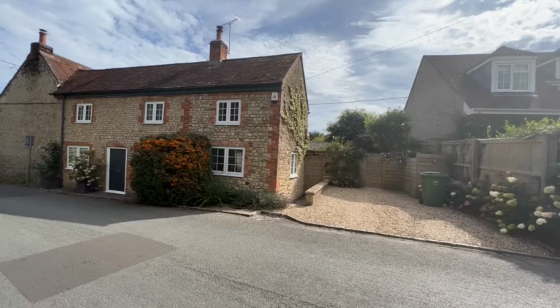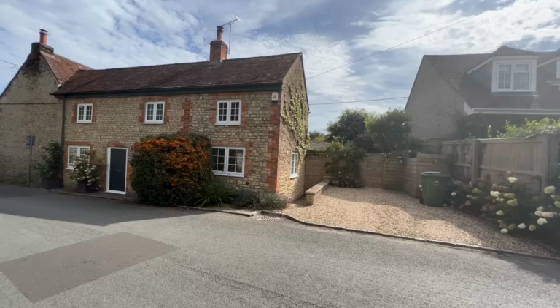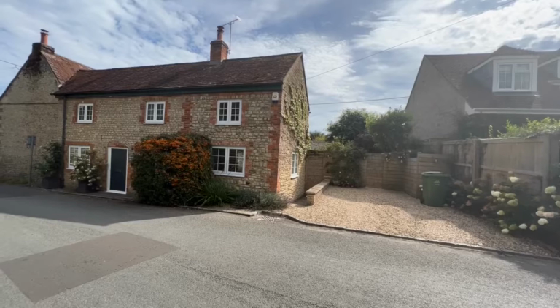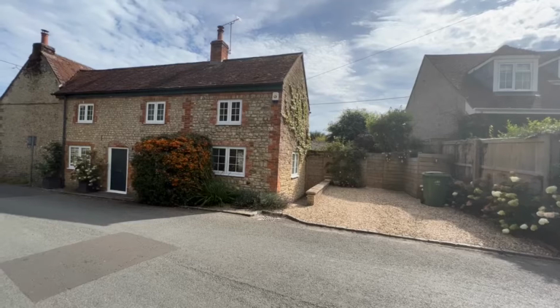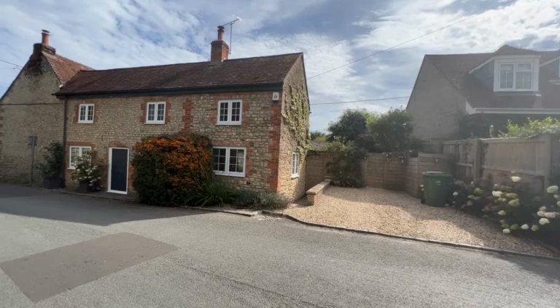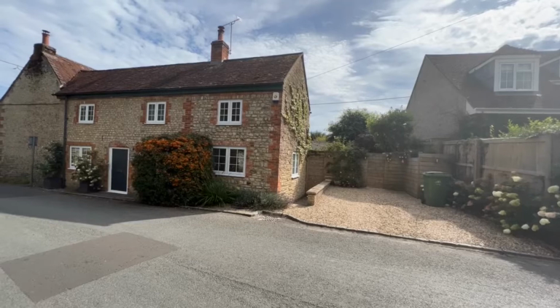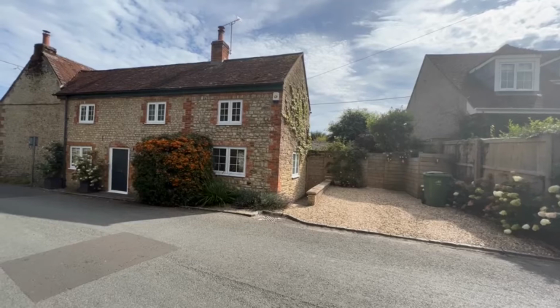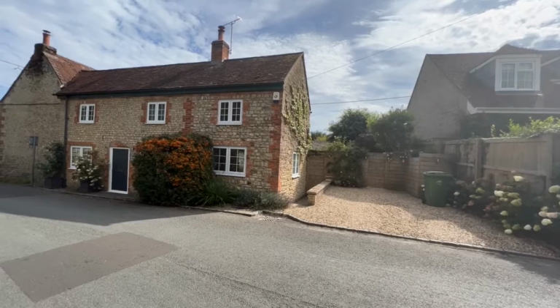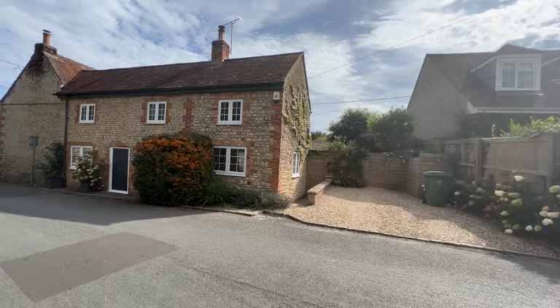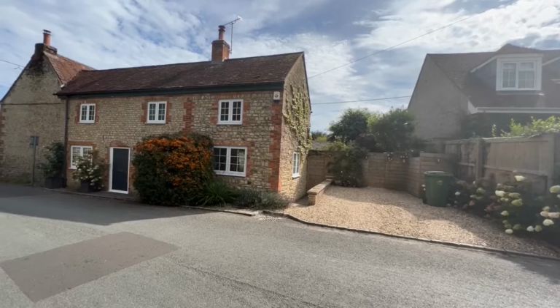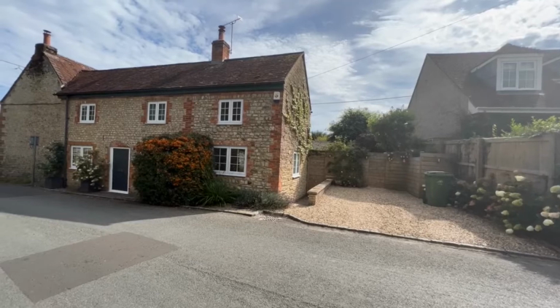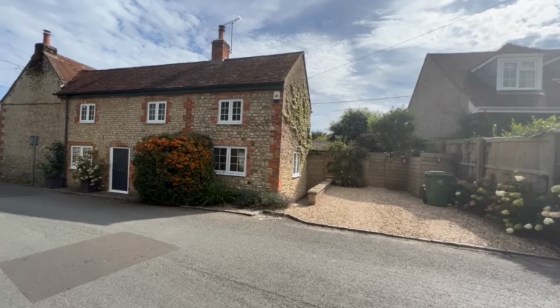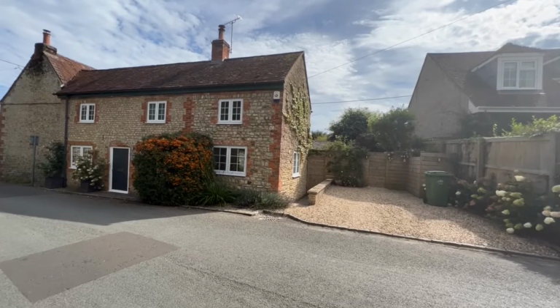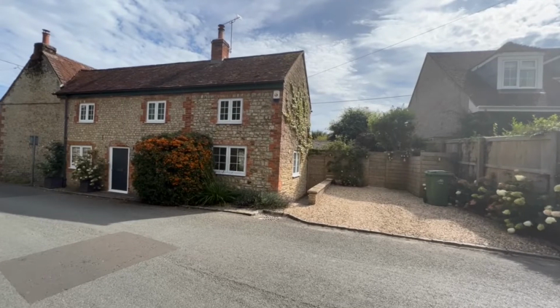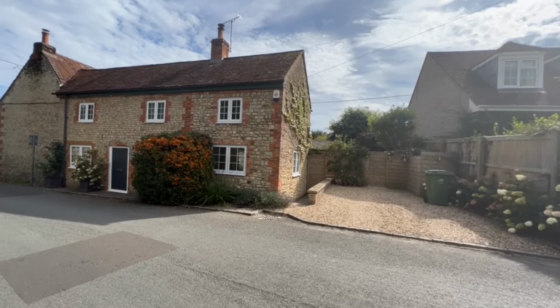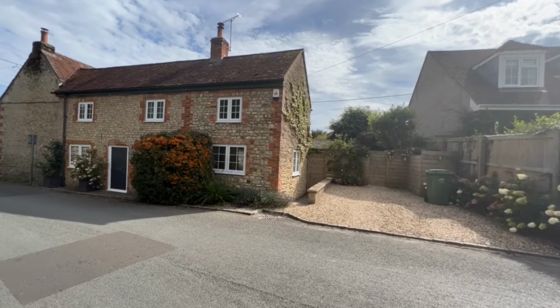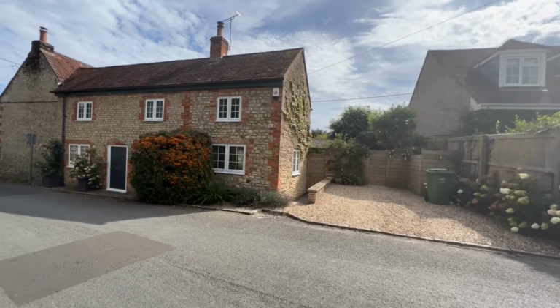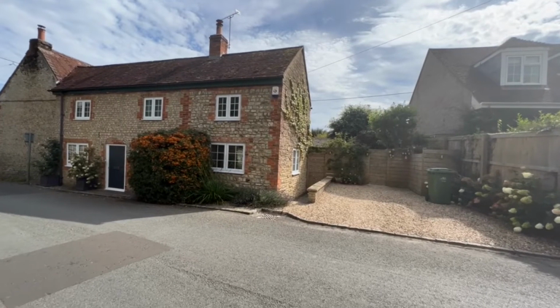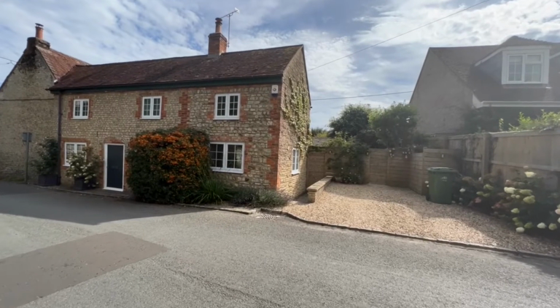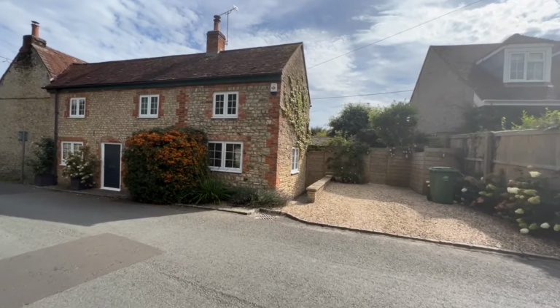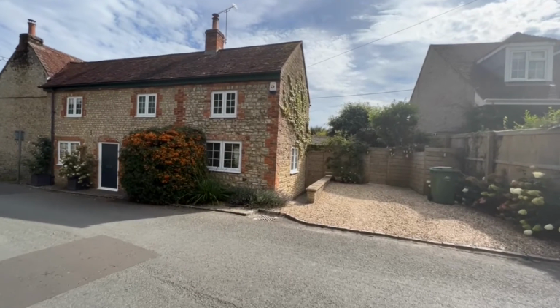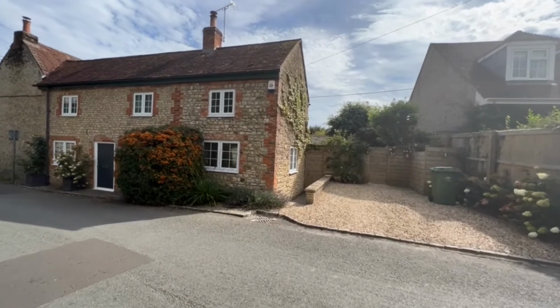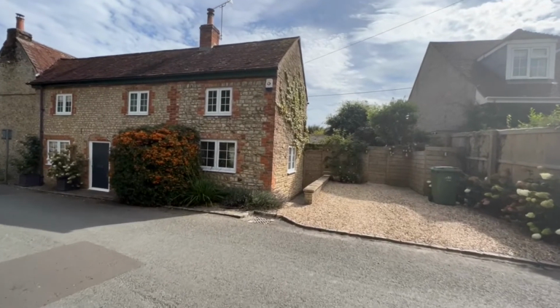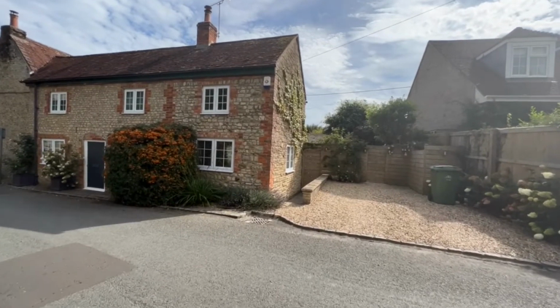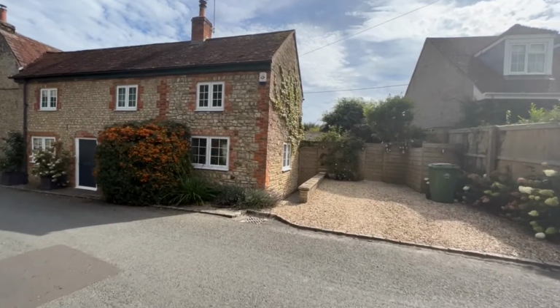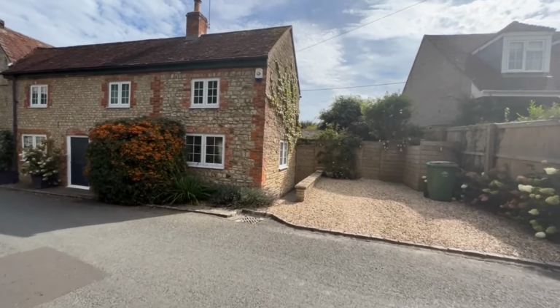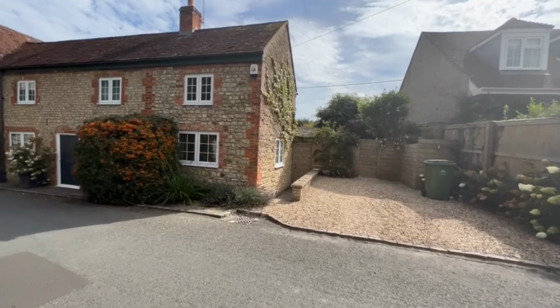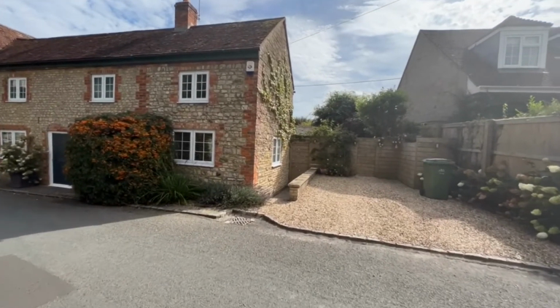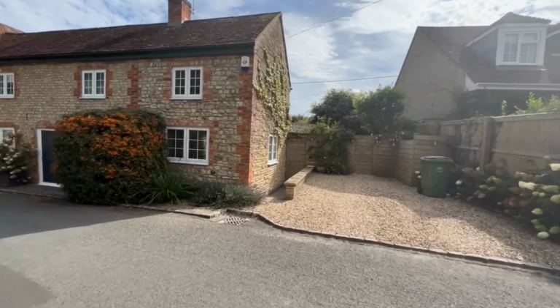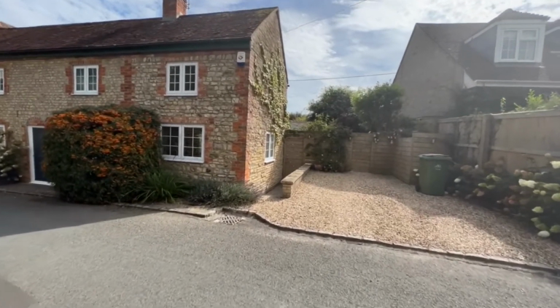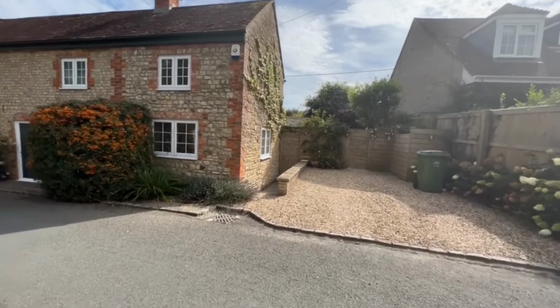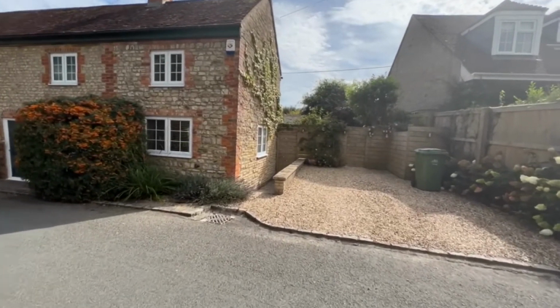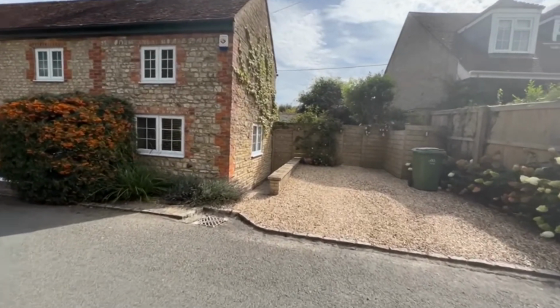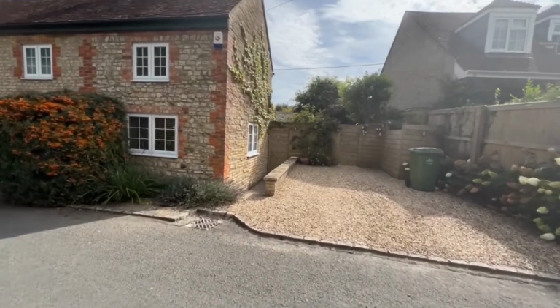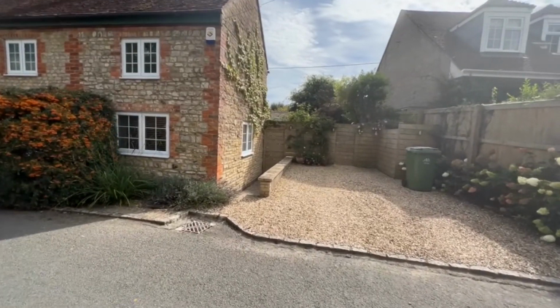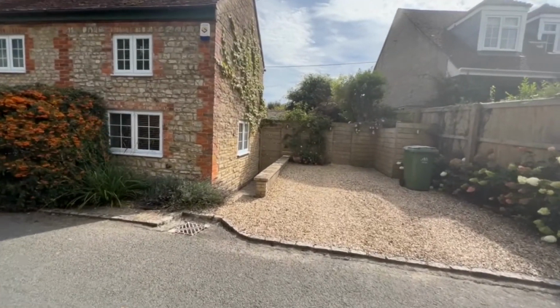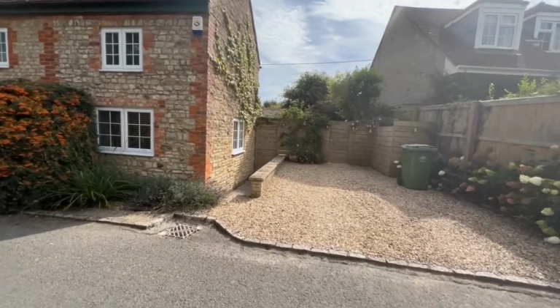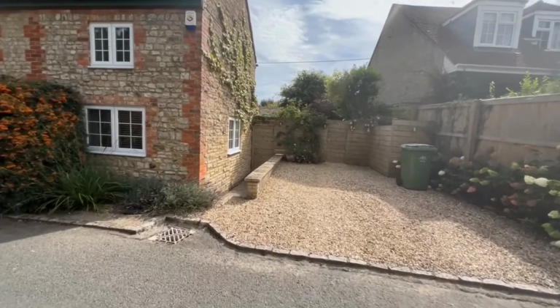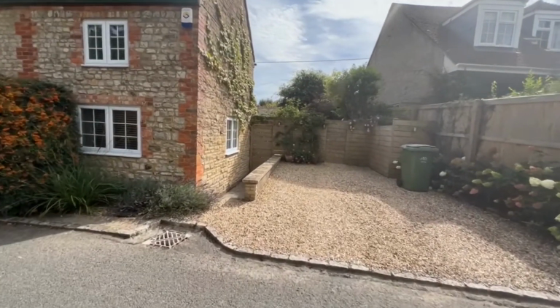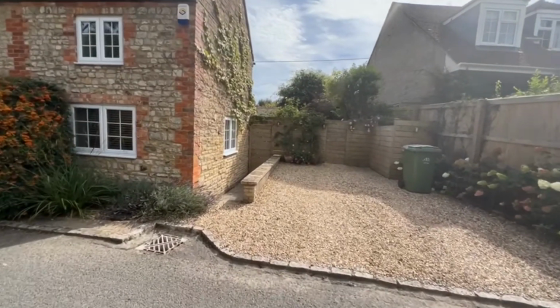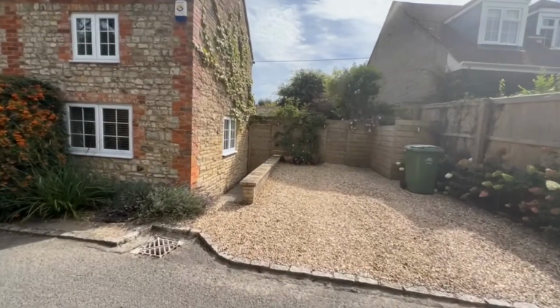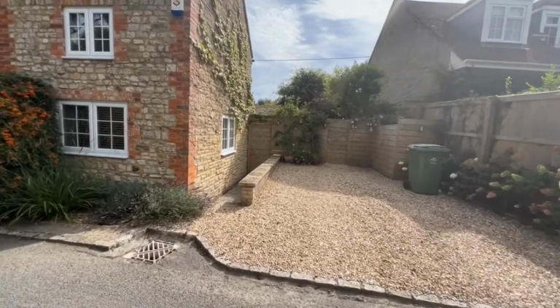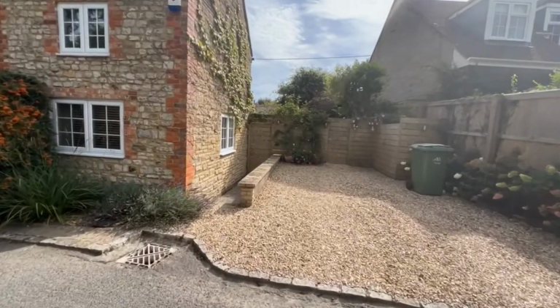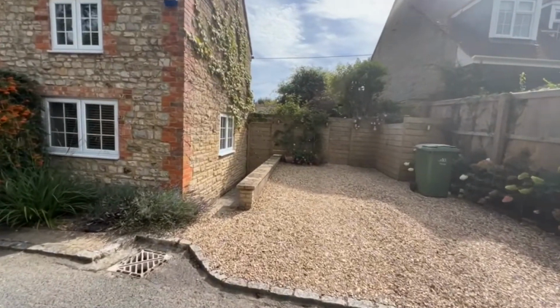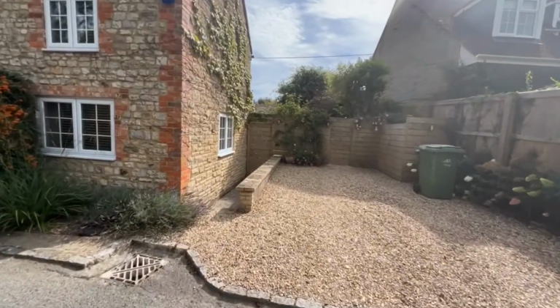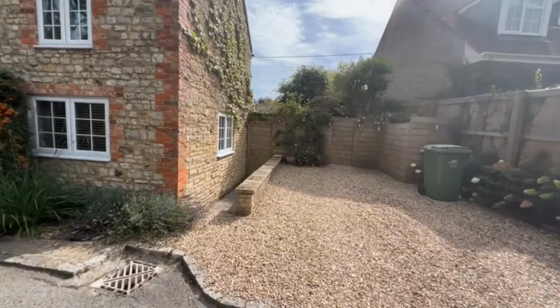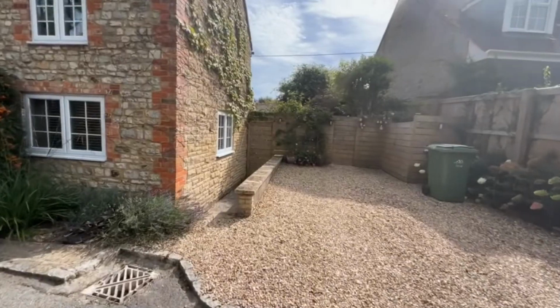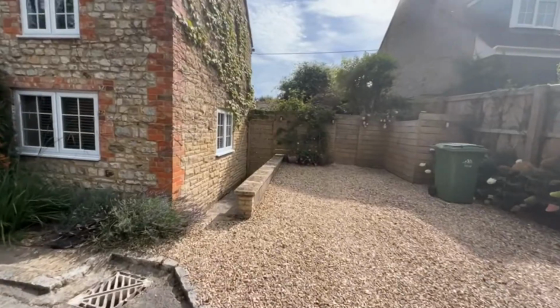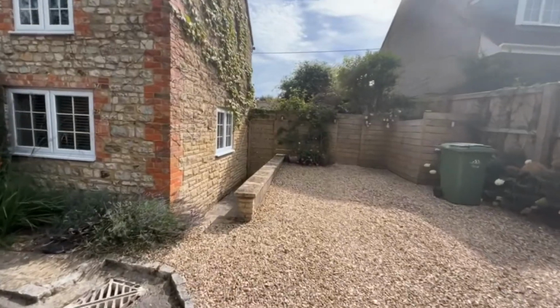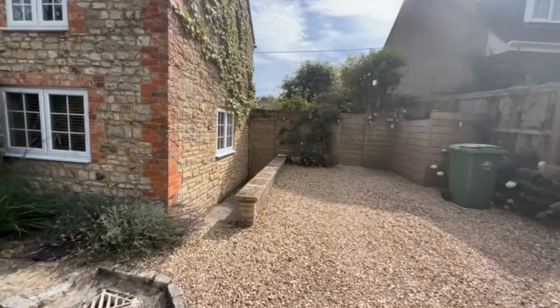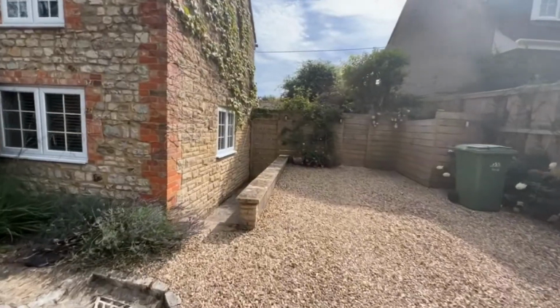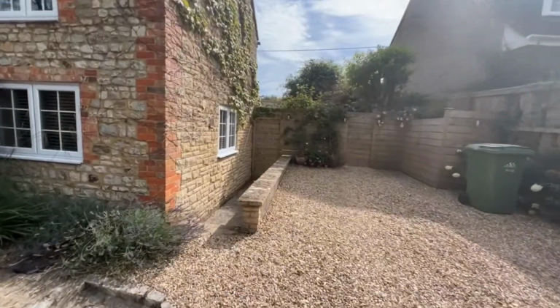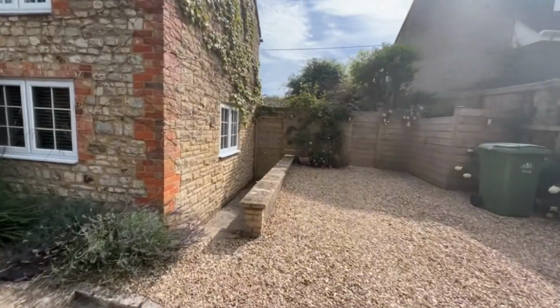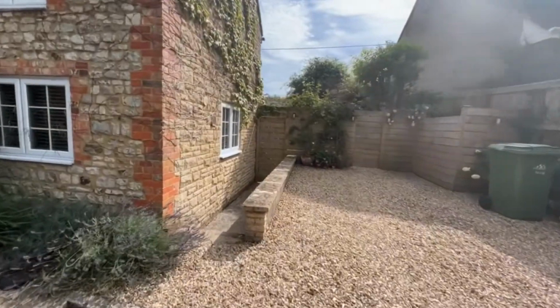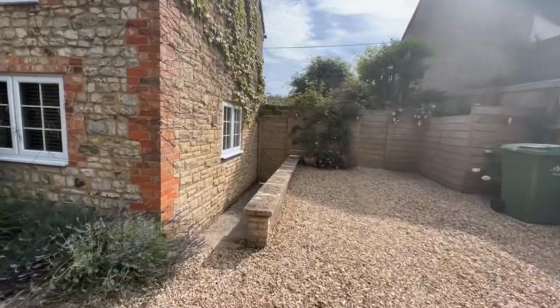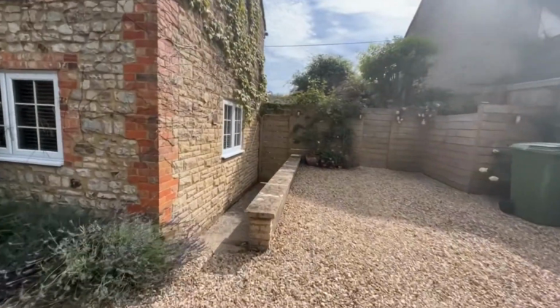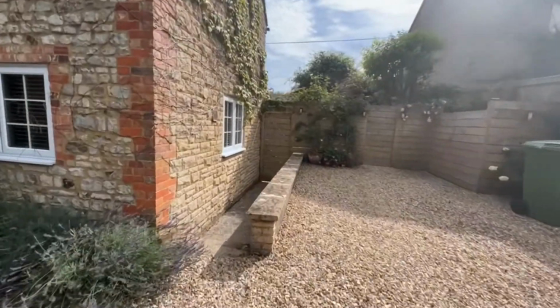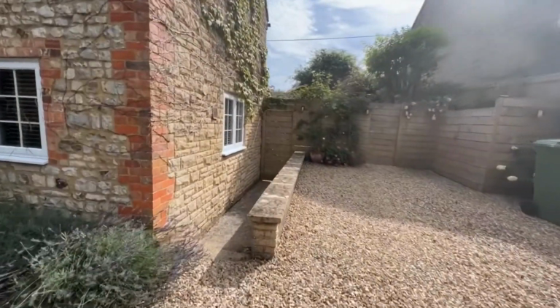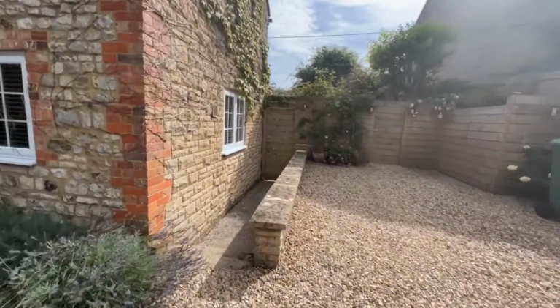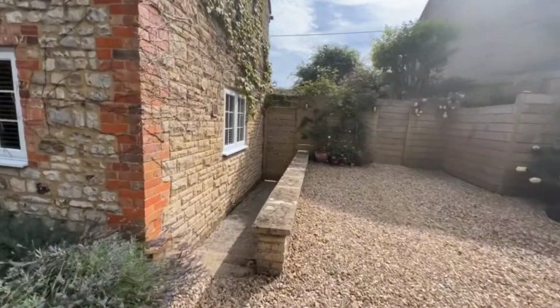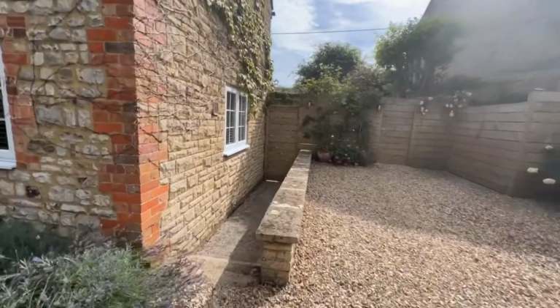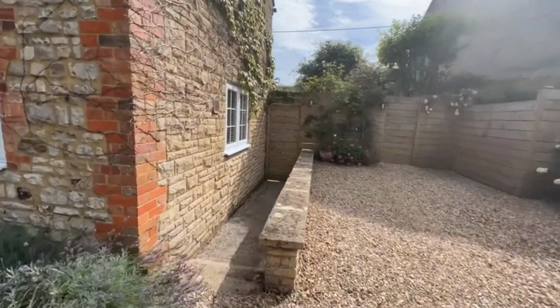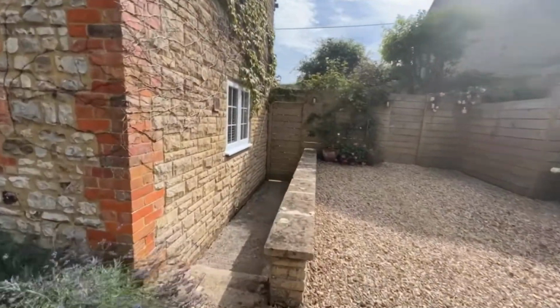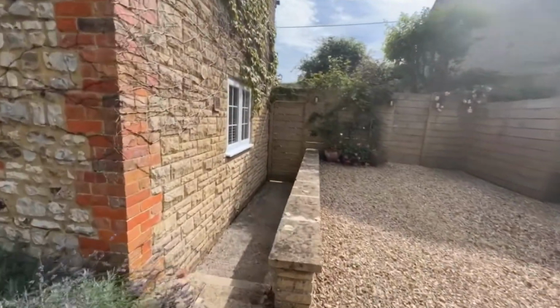Welcome to this Martin & Co video tour of this beautifully presented two double bedroom cottage situated within the popular Wiltshire village of Suttonveenie.